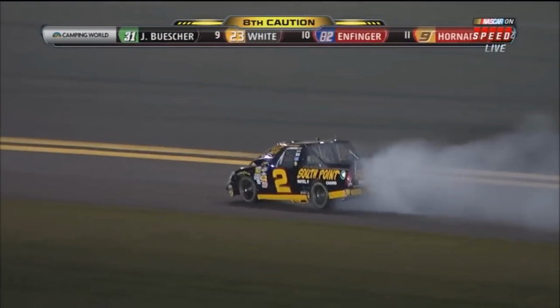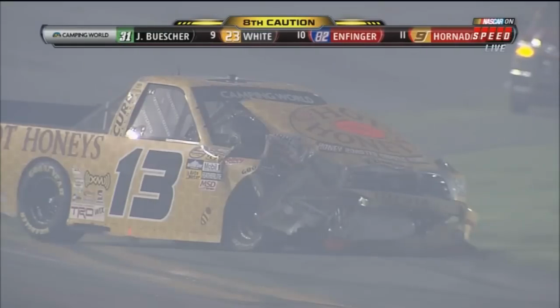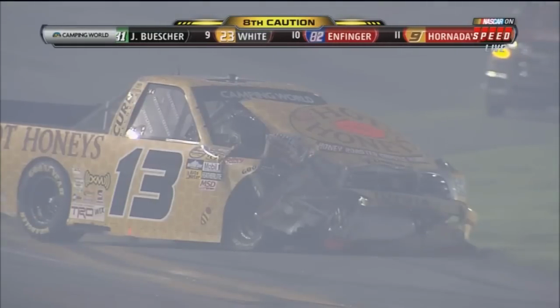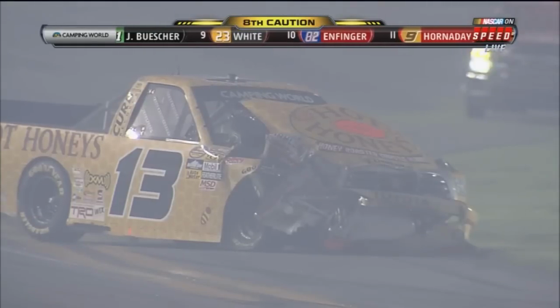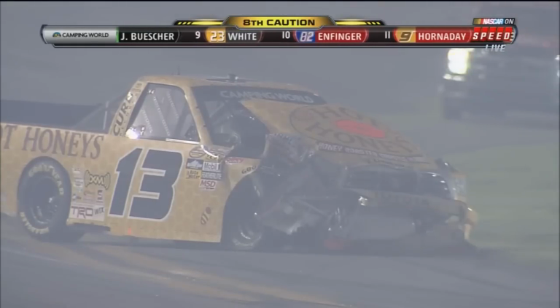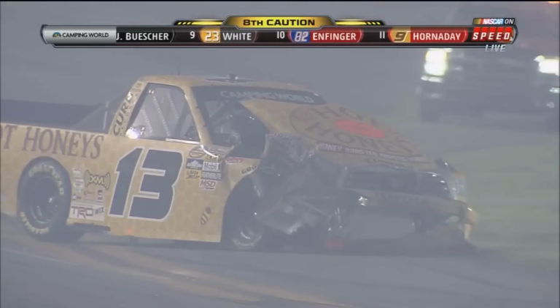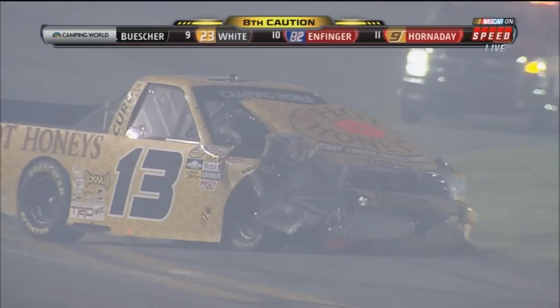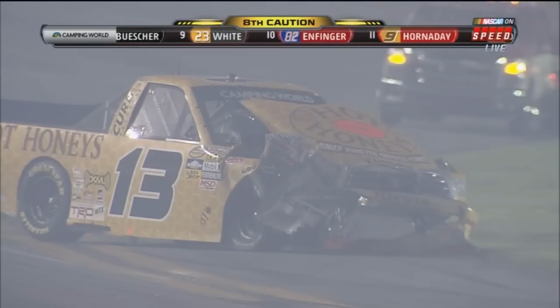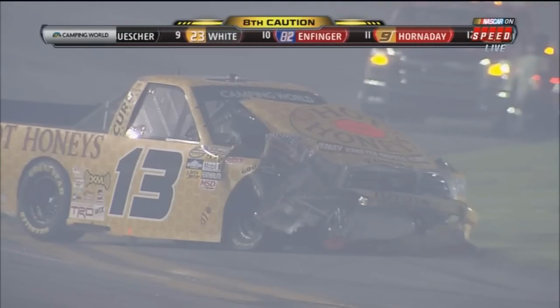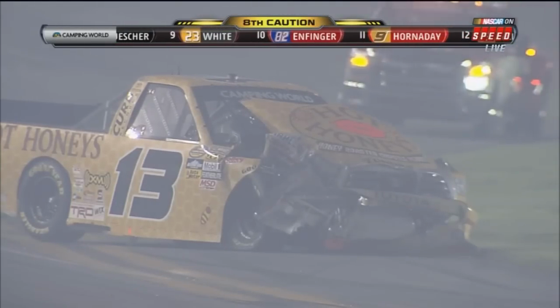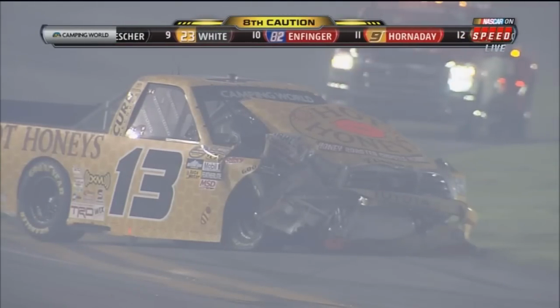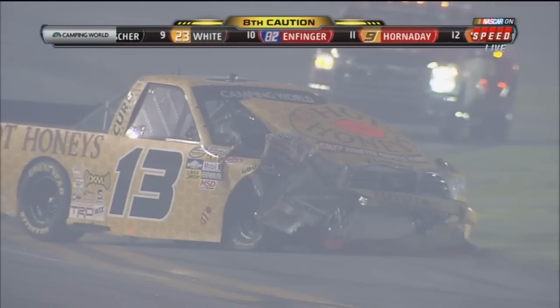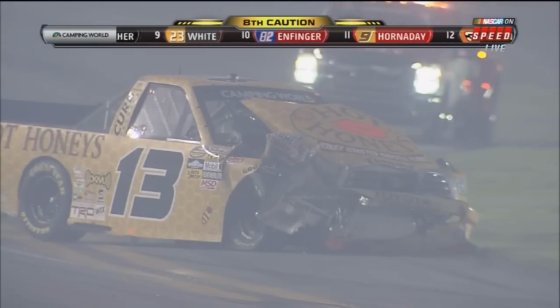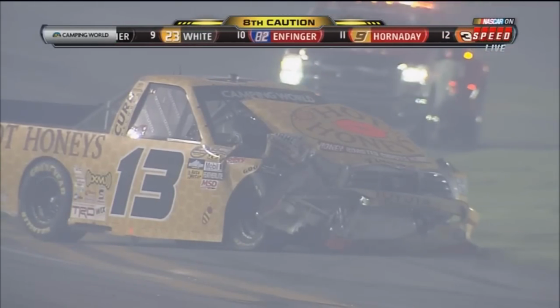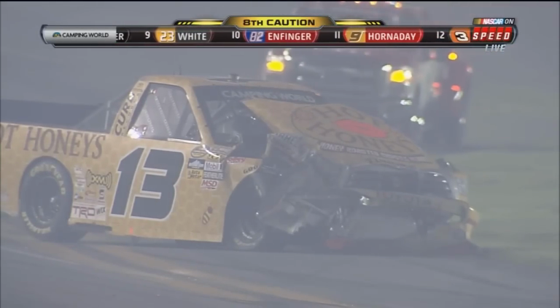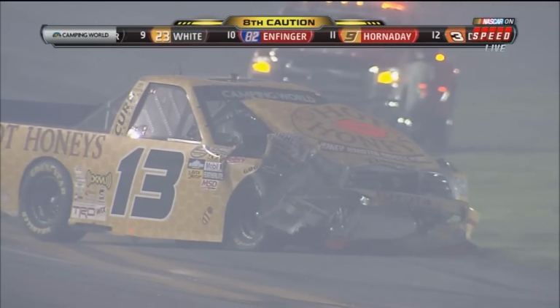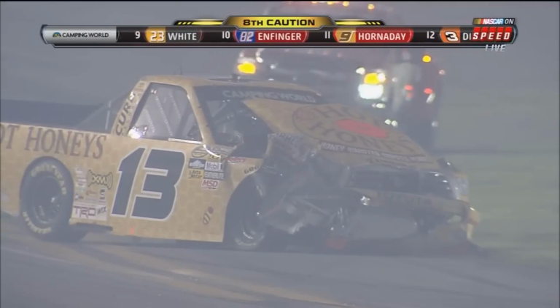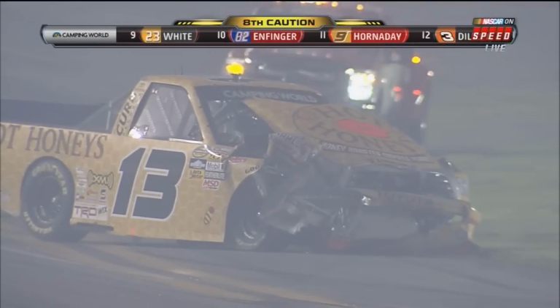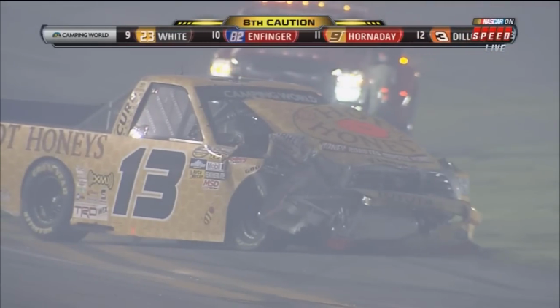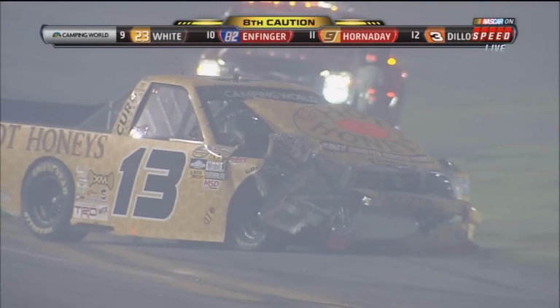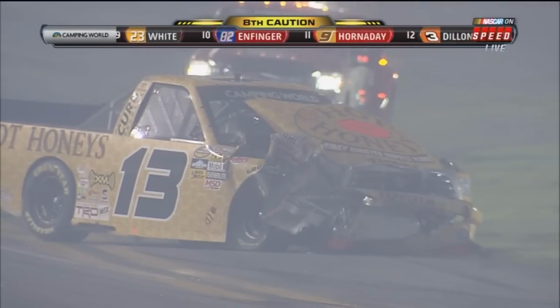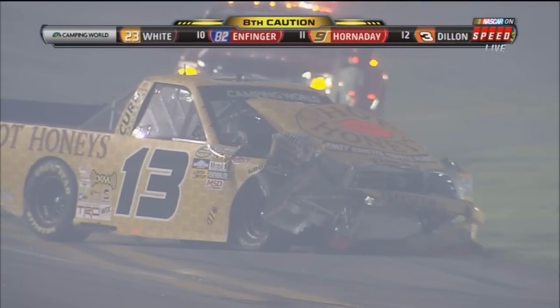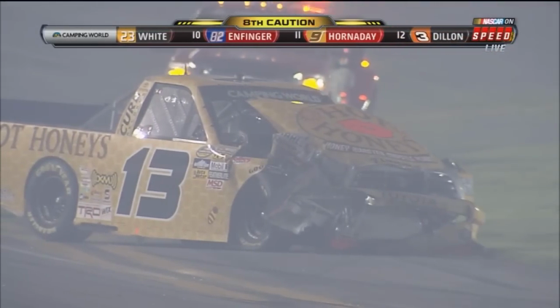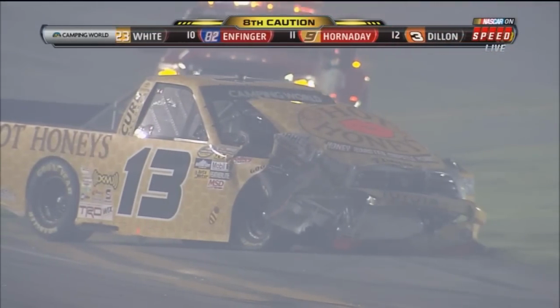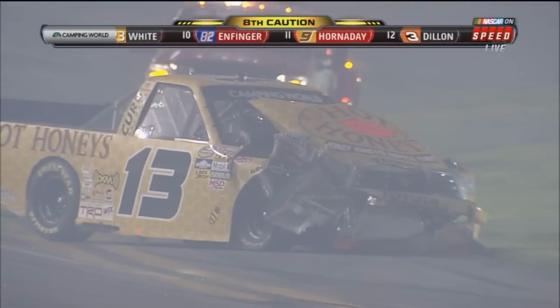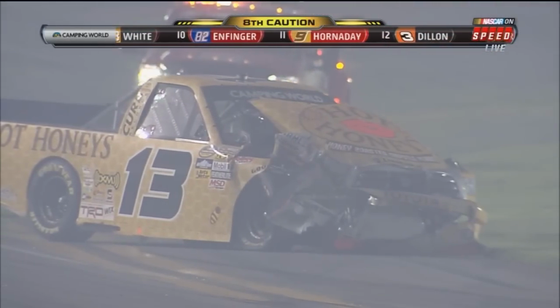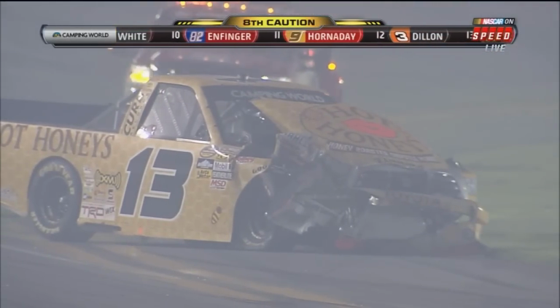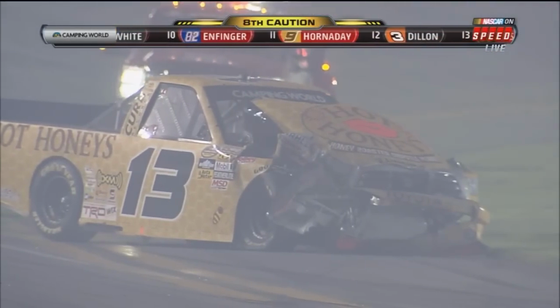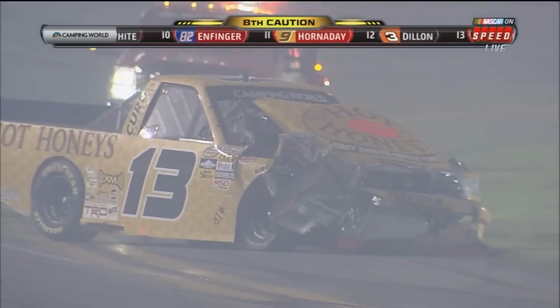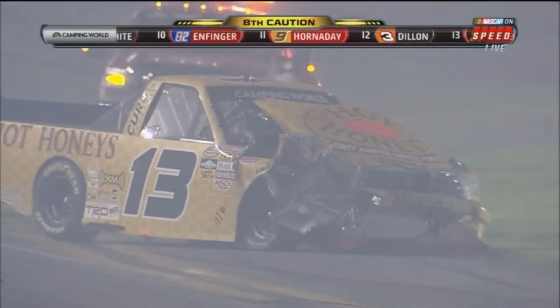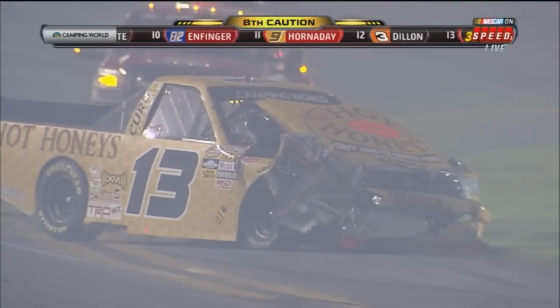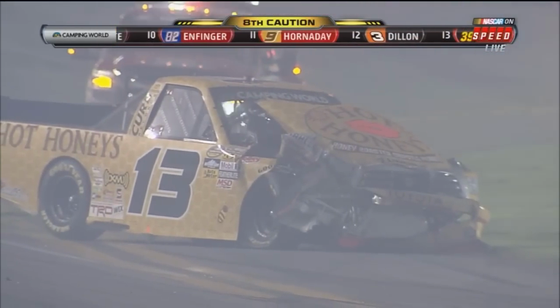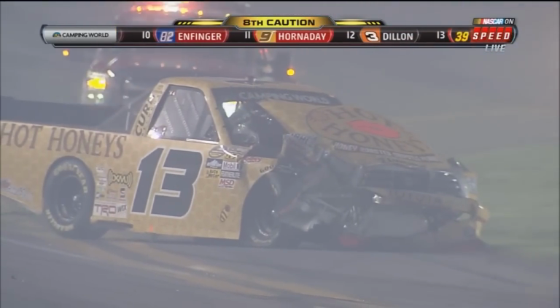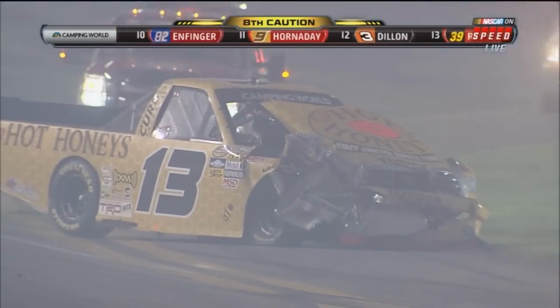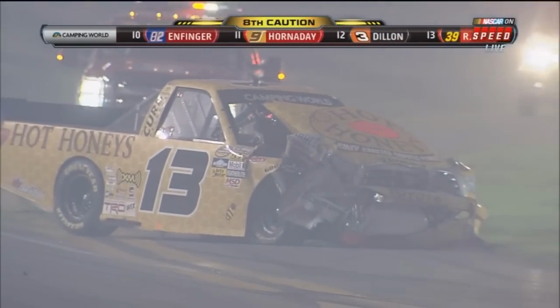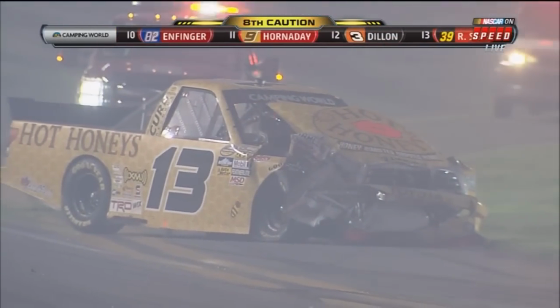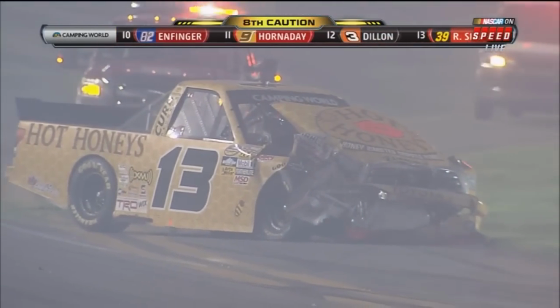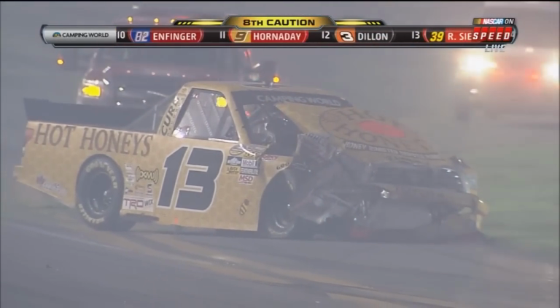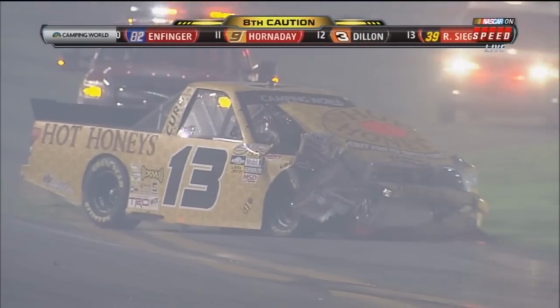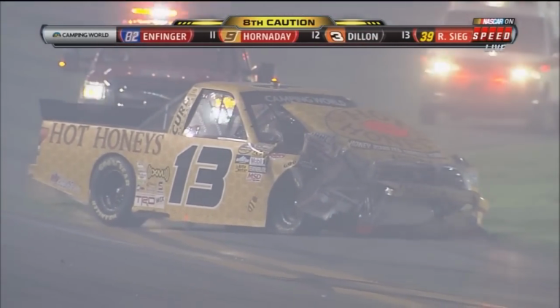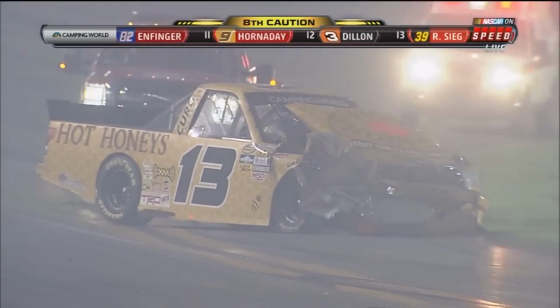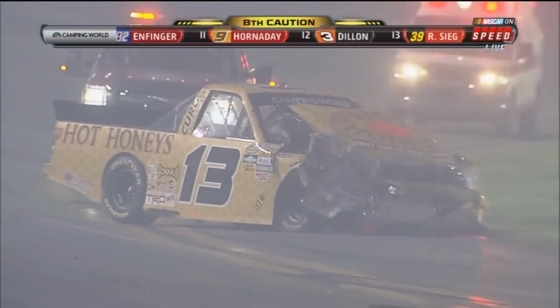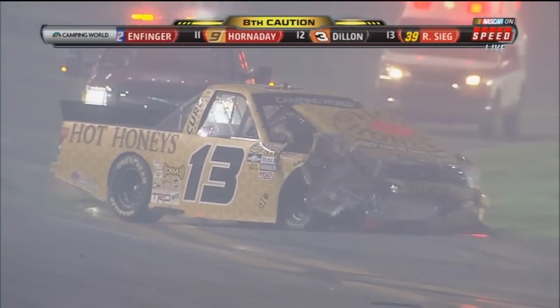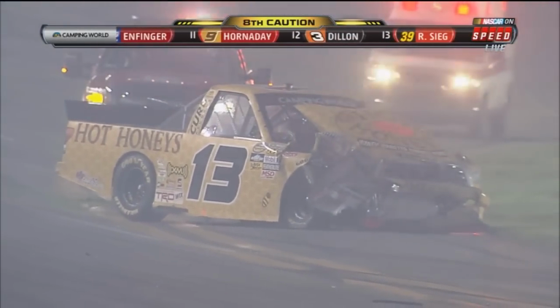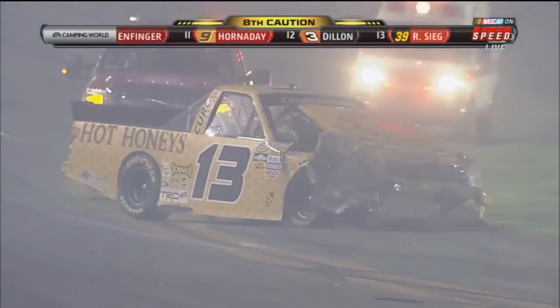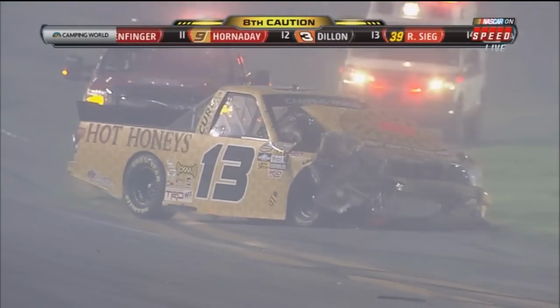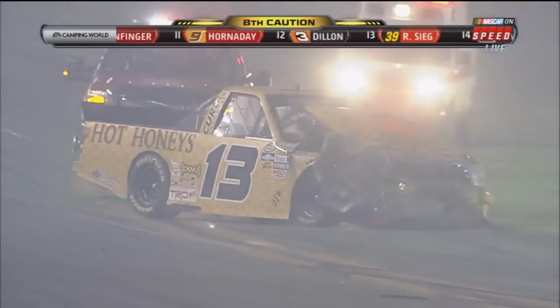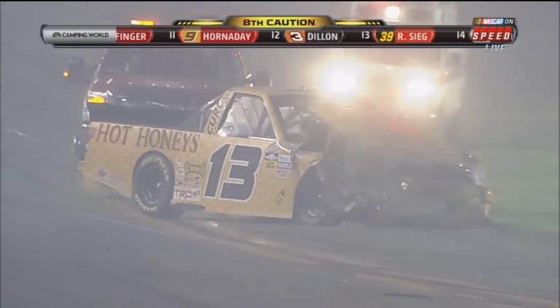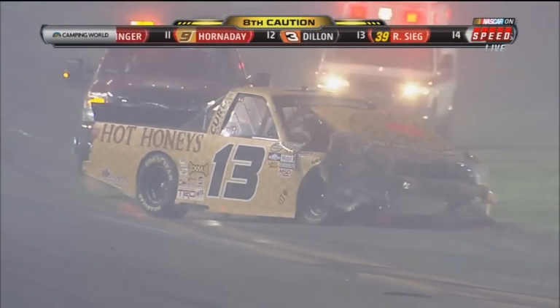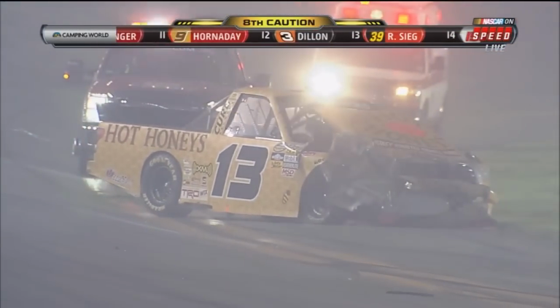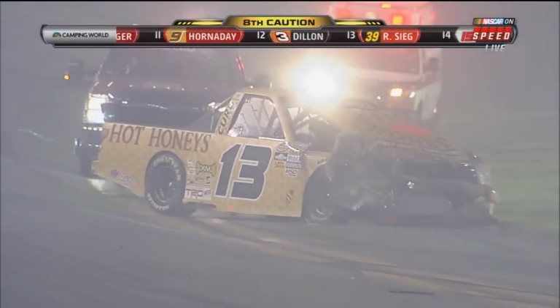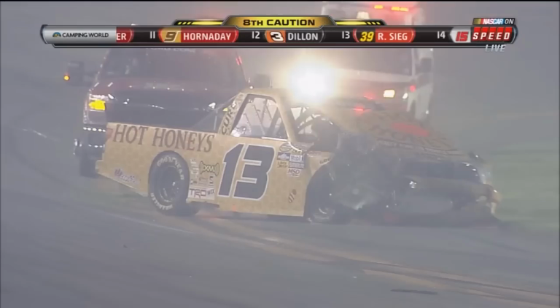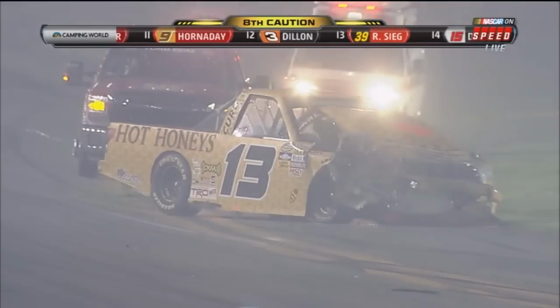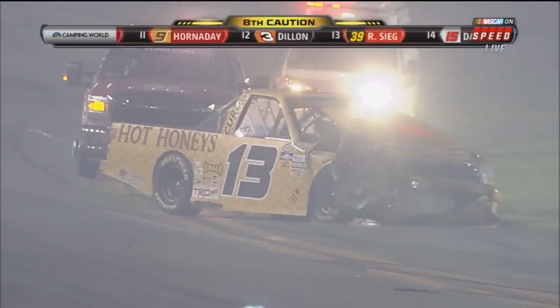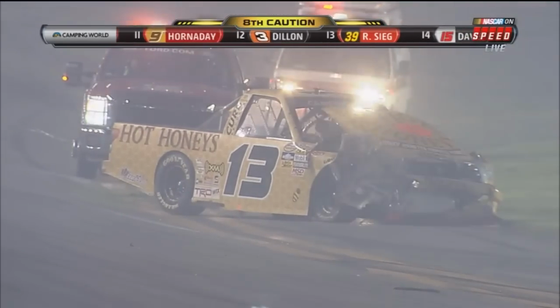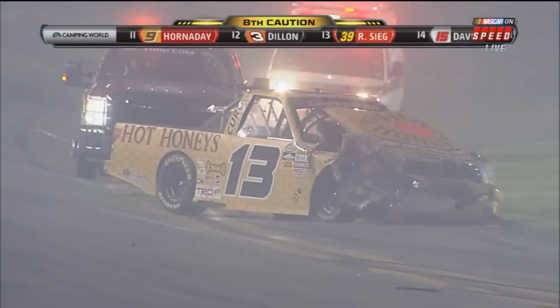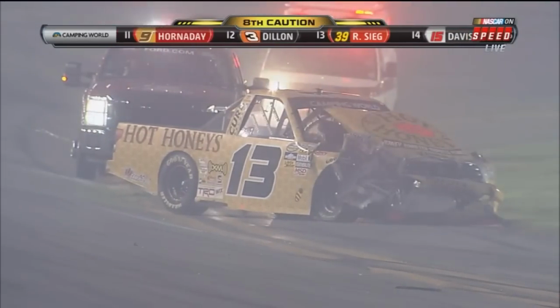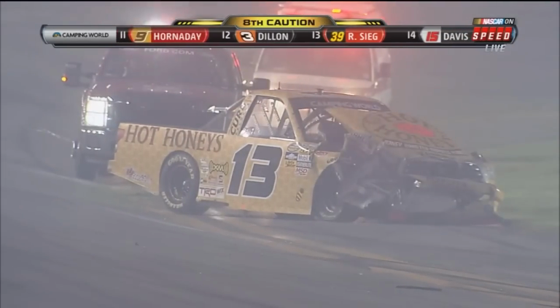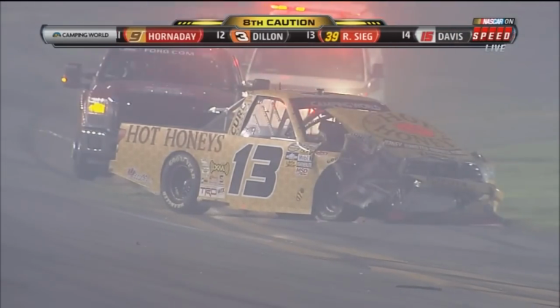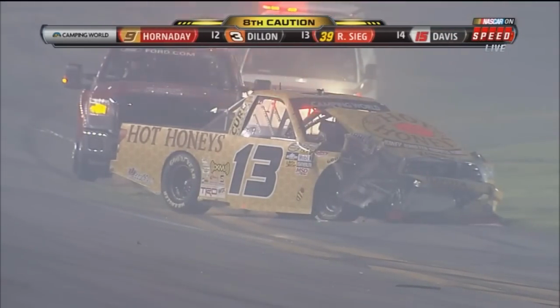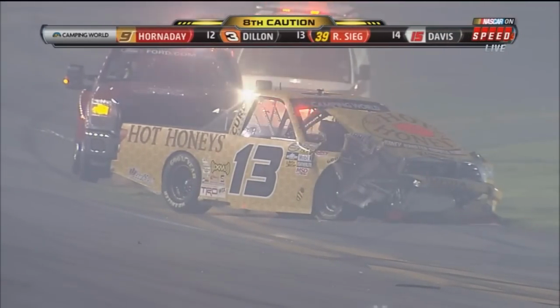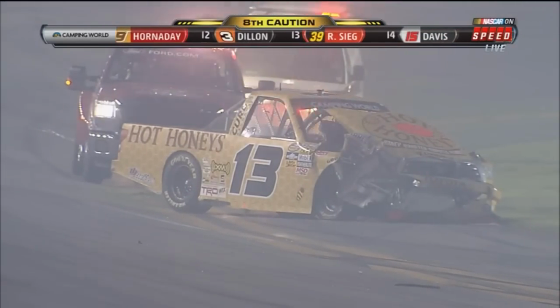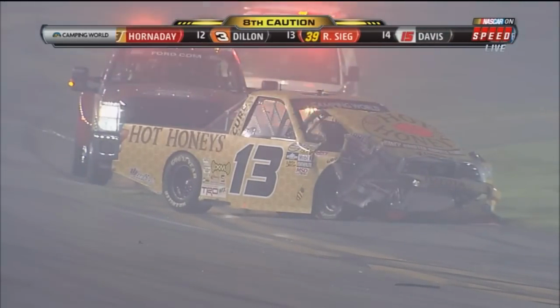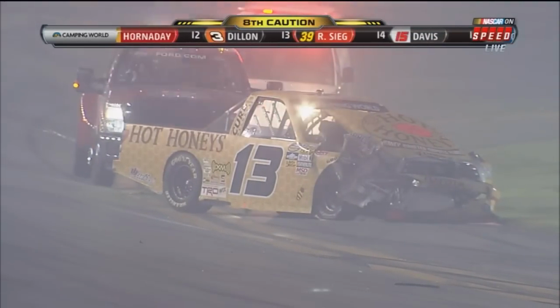John King, Todd Bodine, Timothy Peters, Joey Coulter, Justin Lofton — they're your top five.